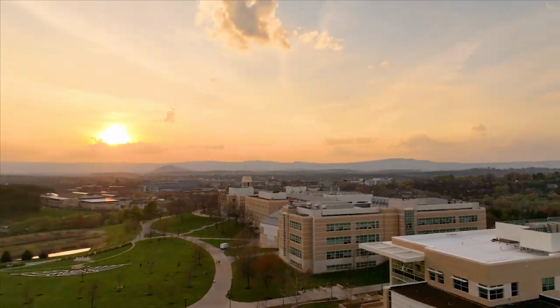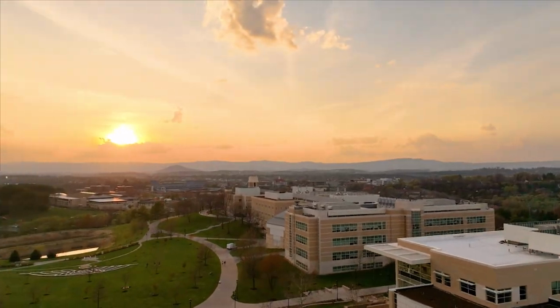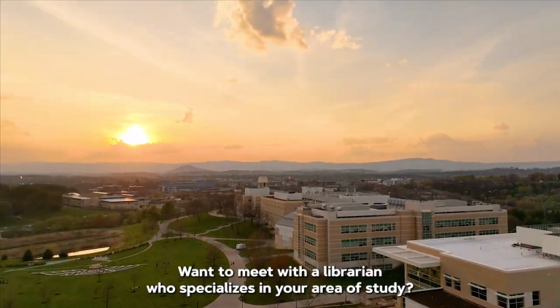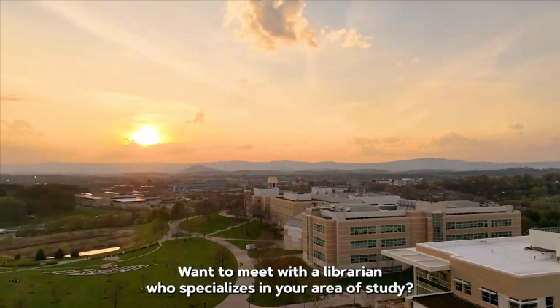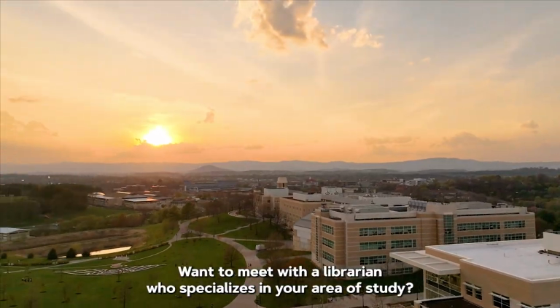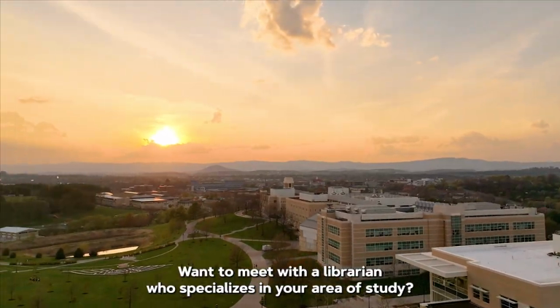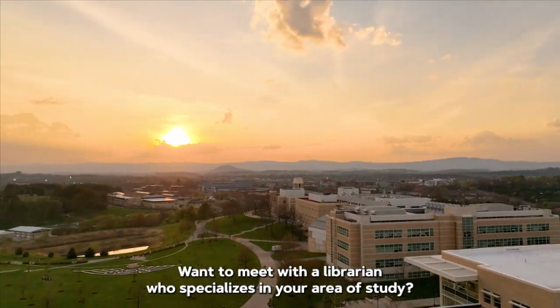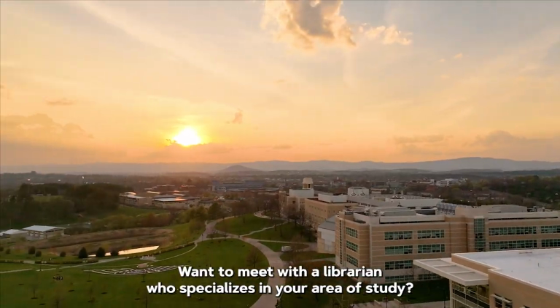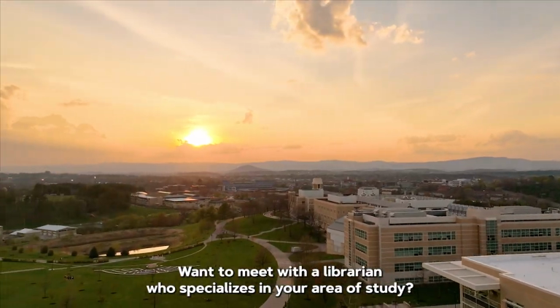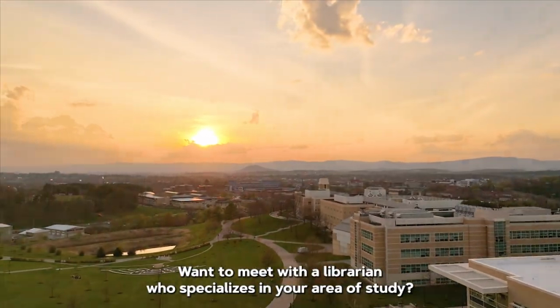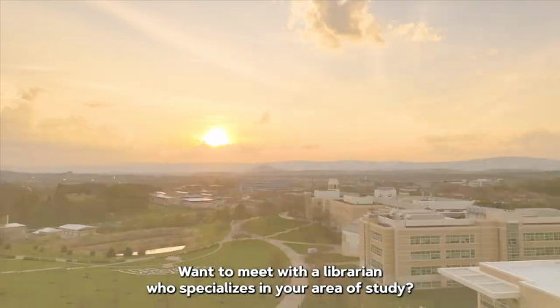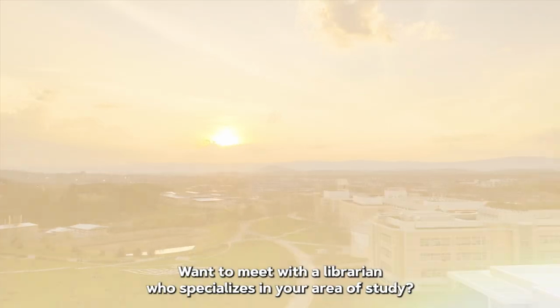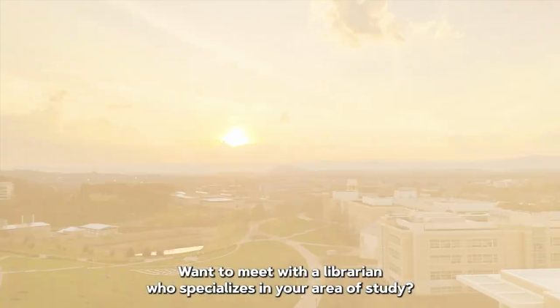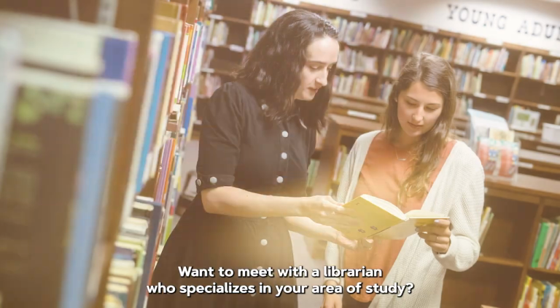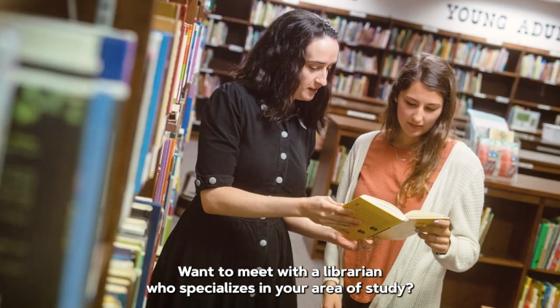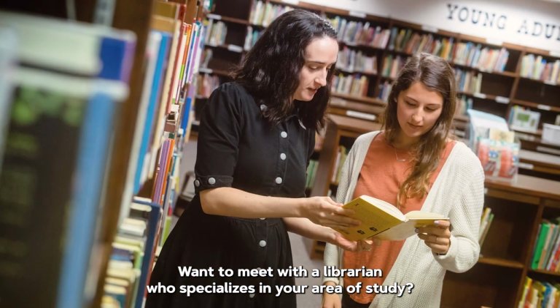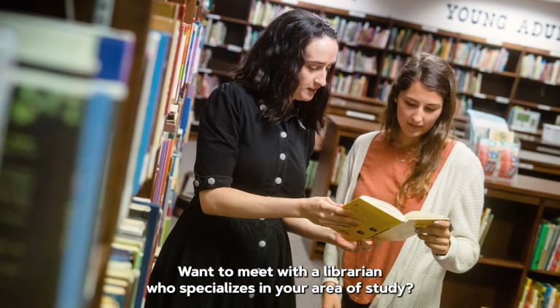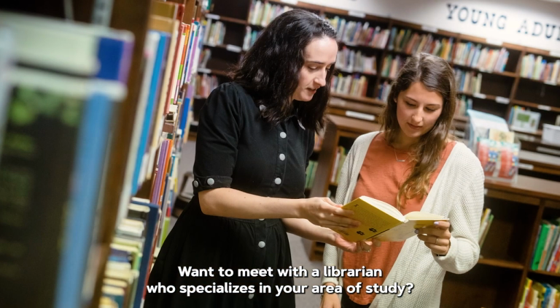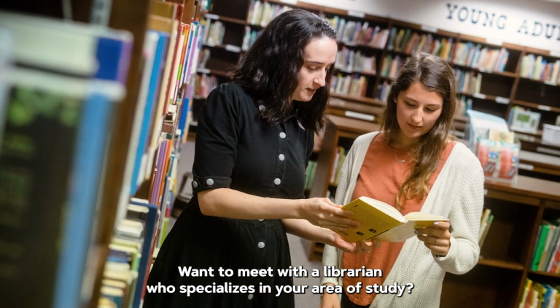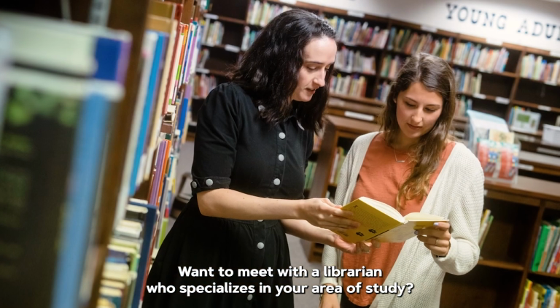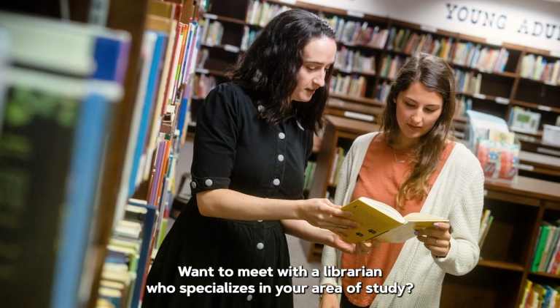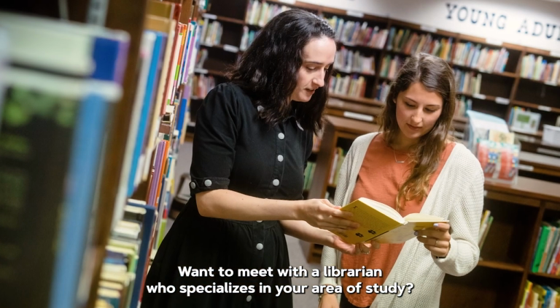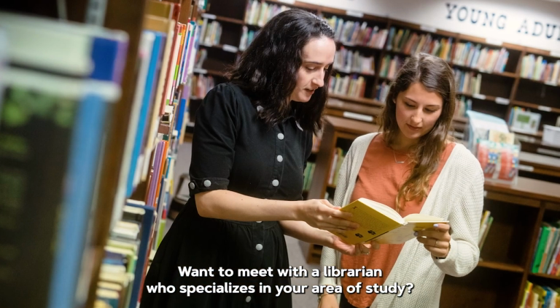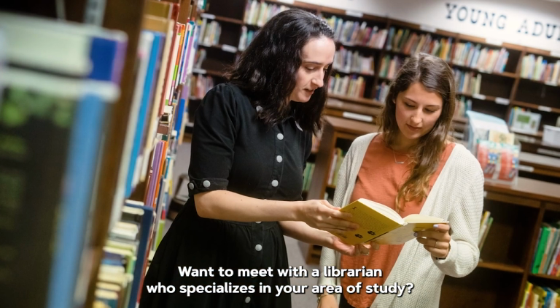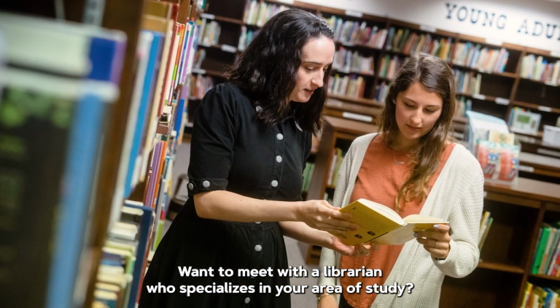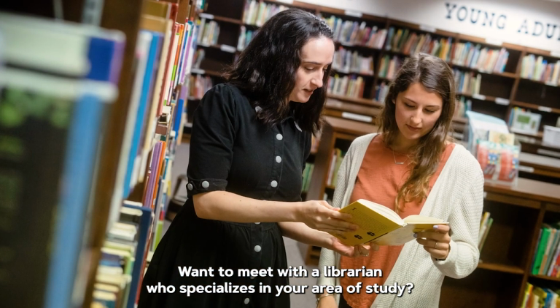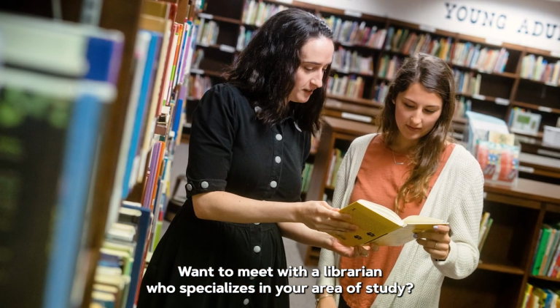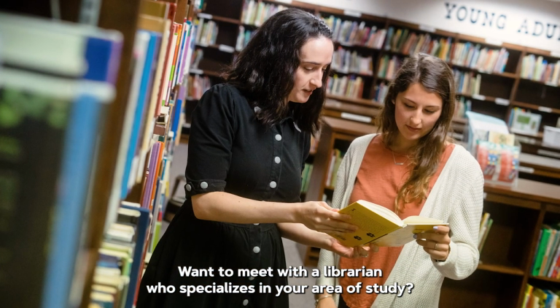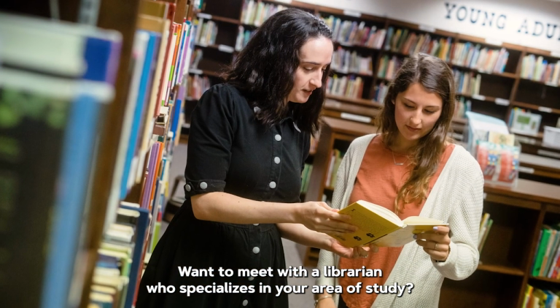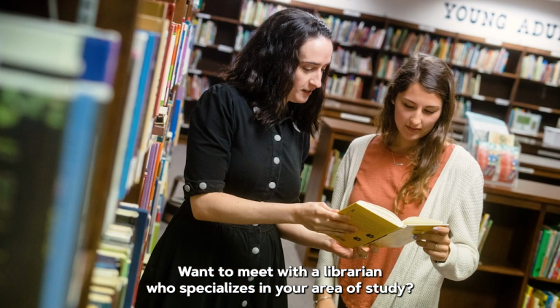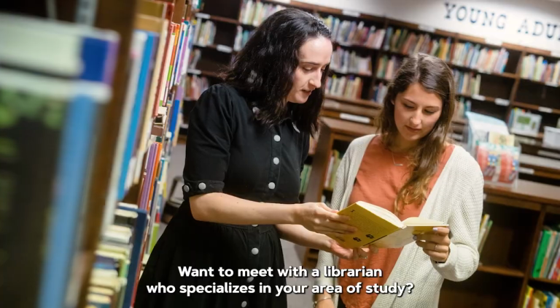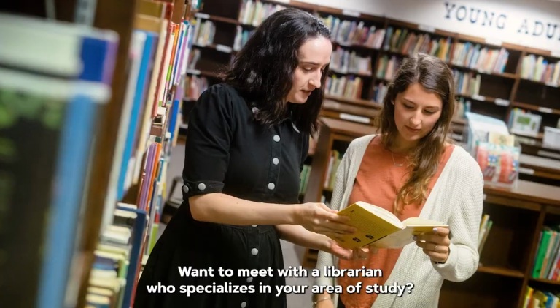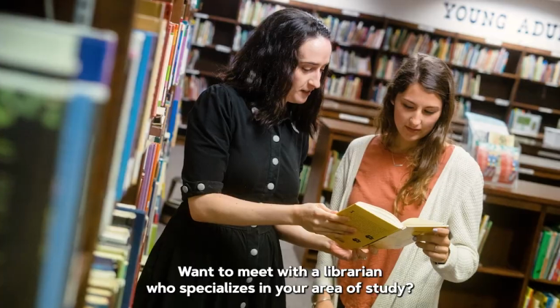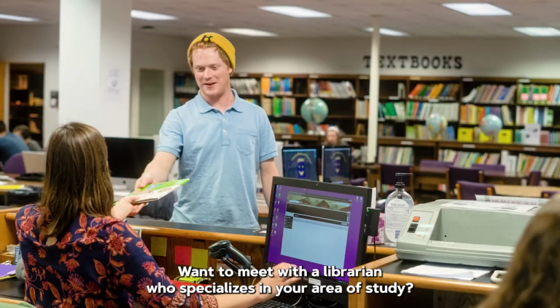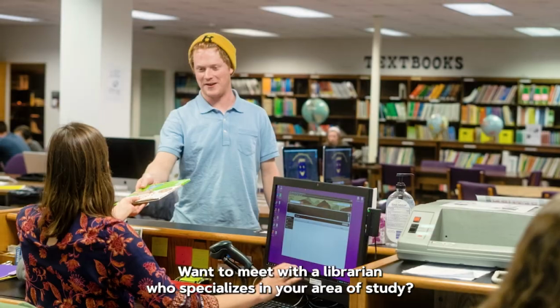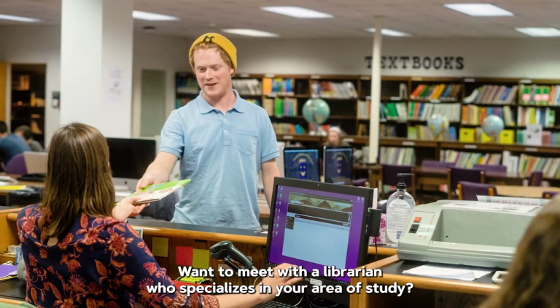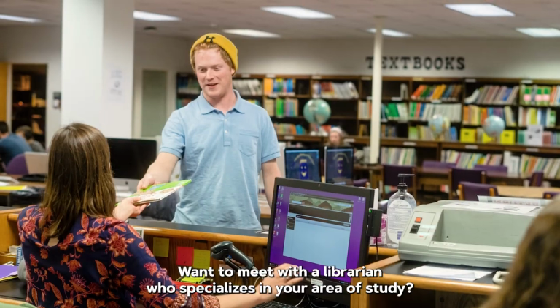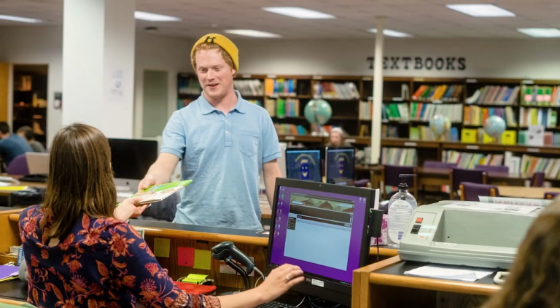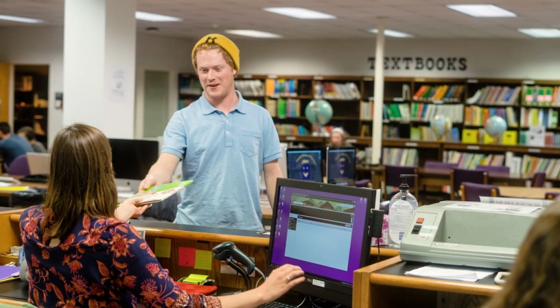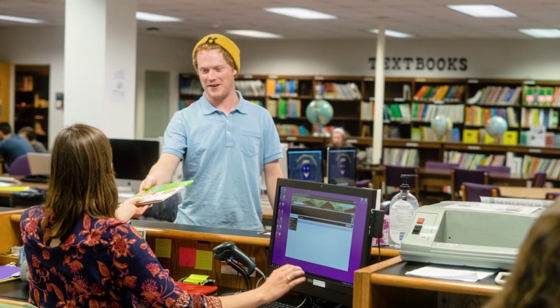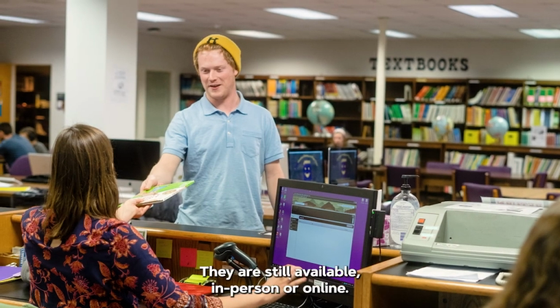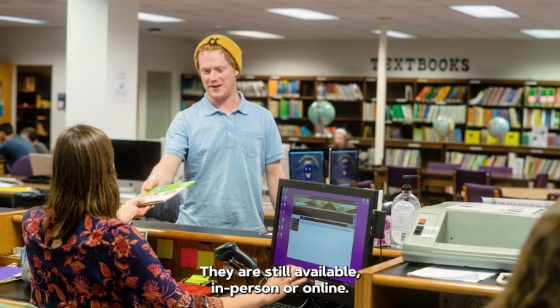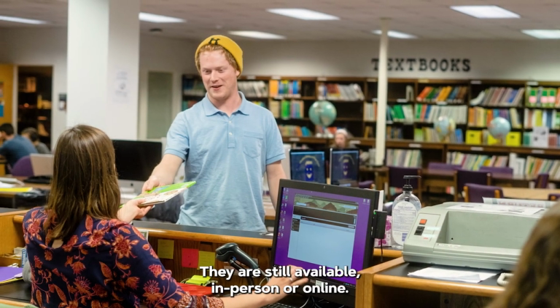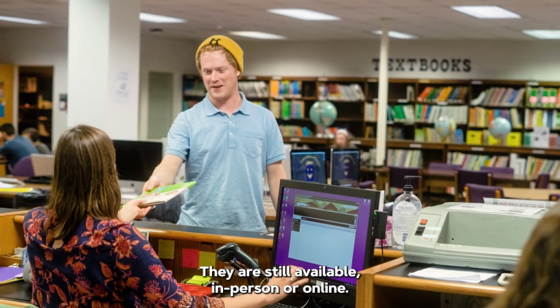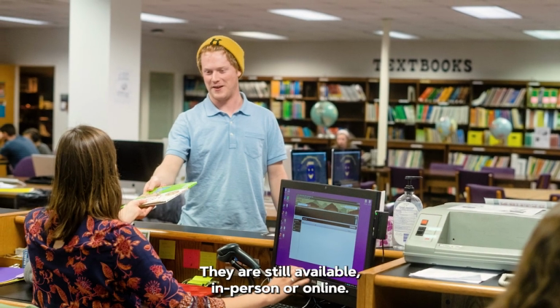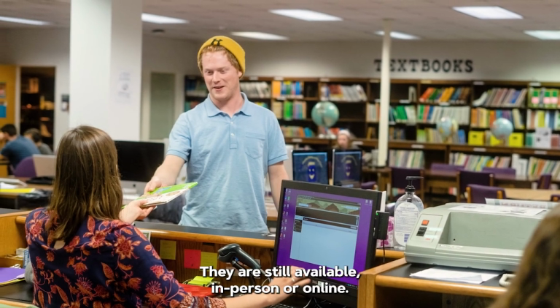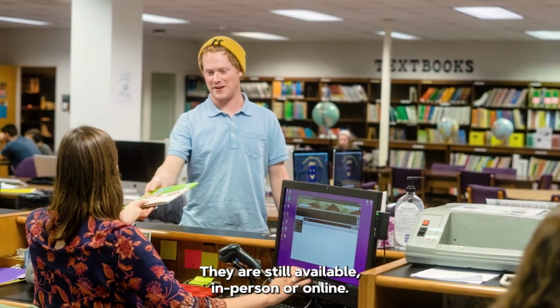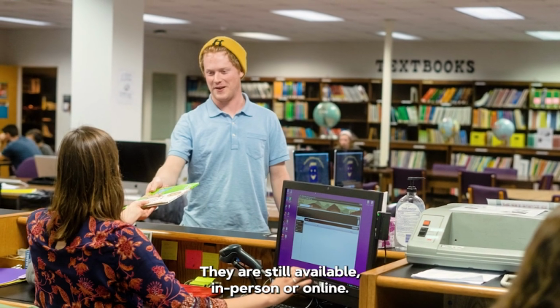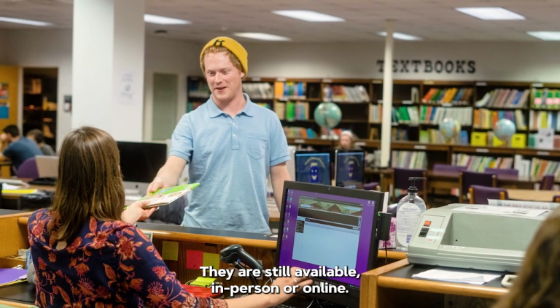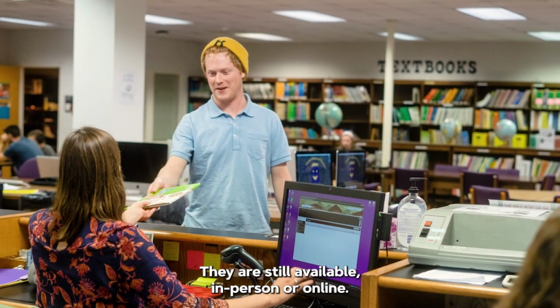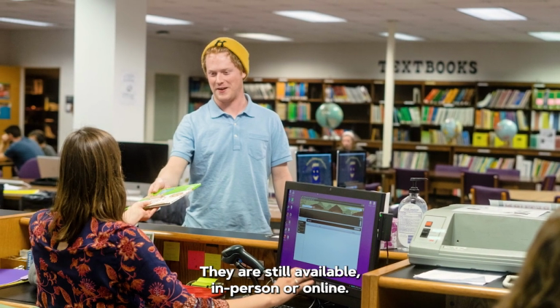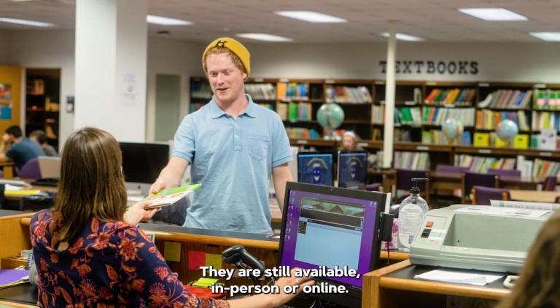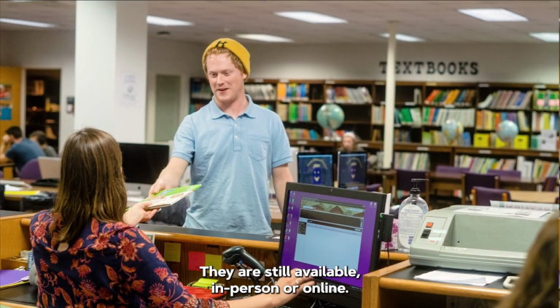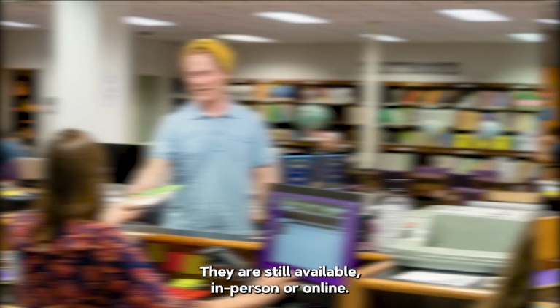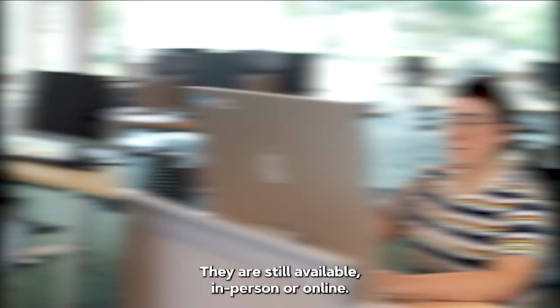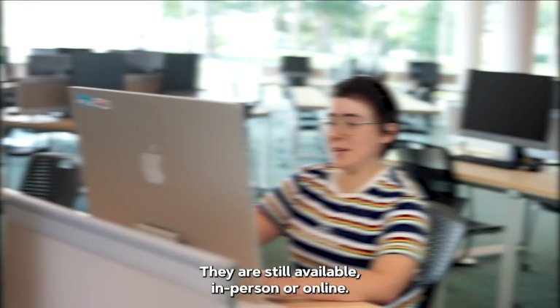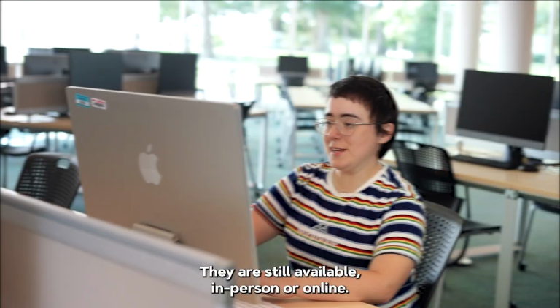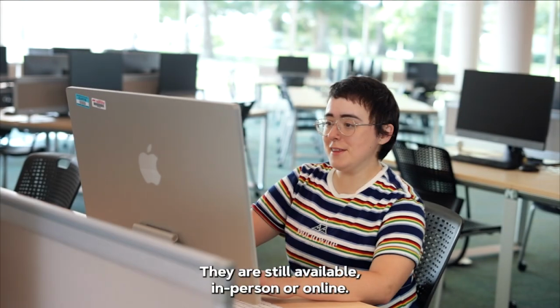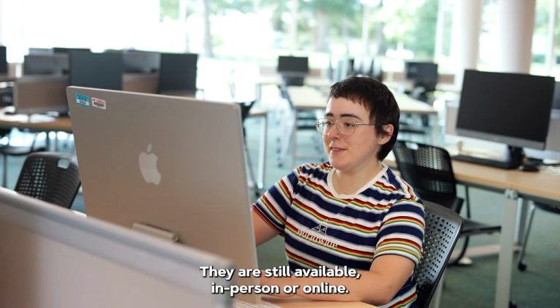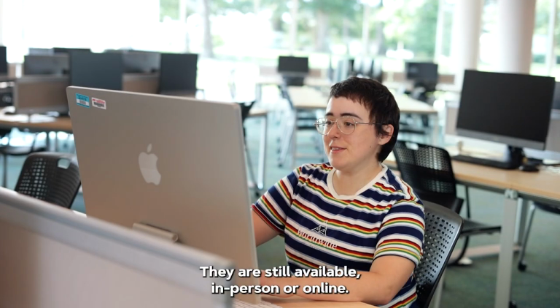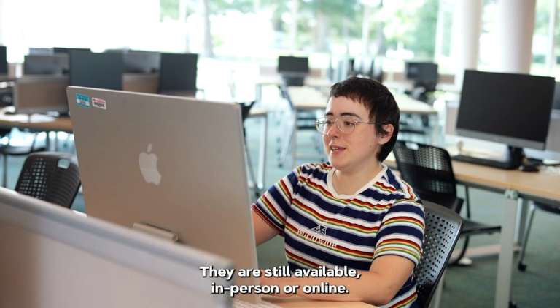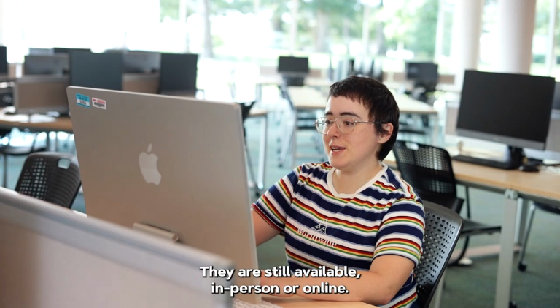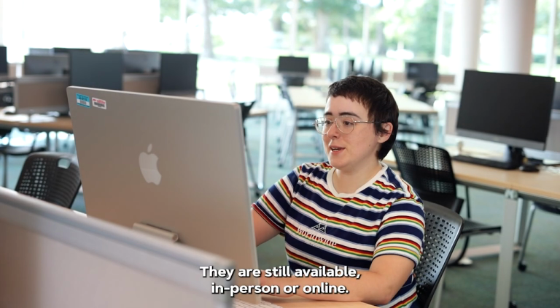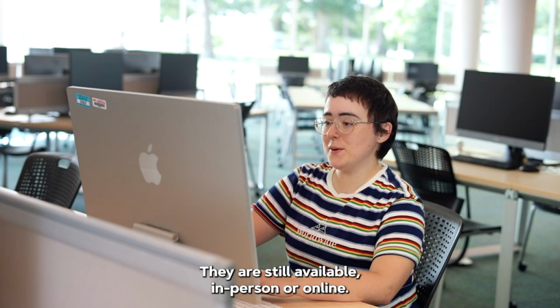Want to meet with a librarian who specializes in your area of study? They're still available in person or online.